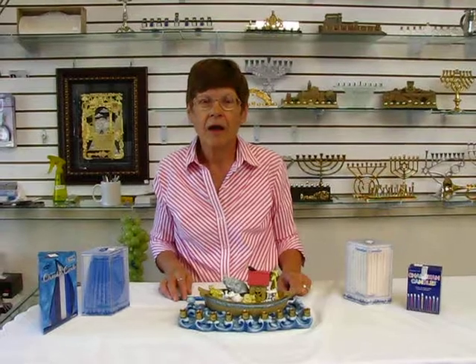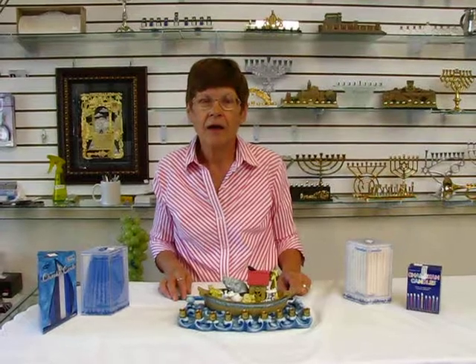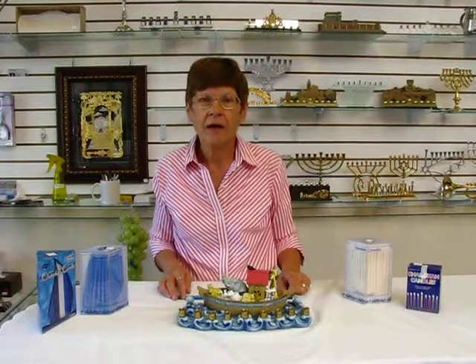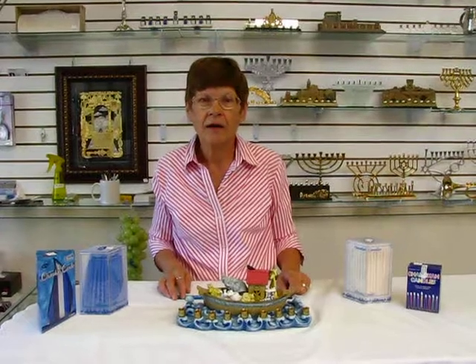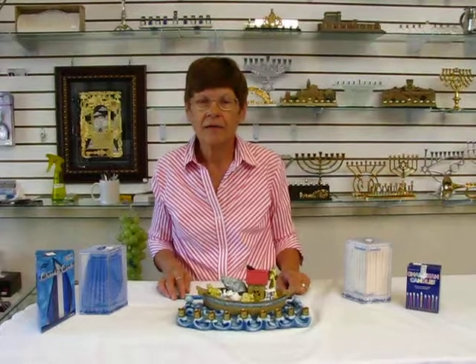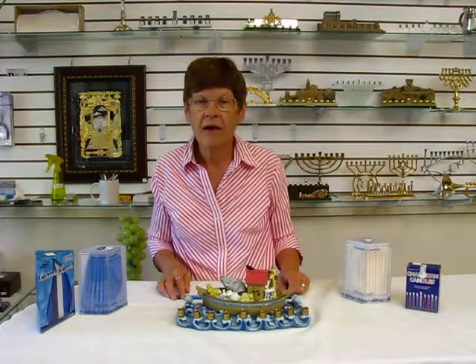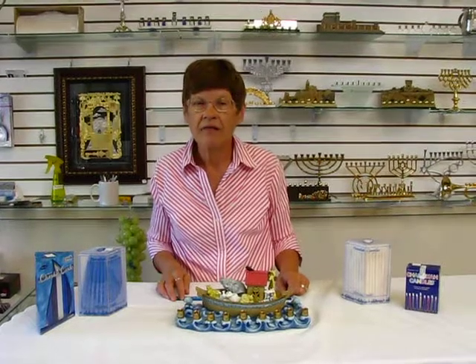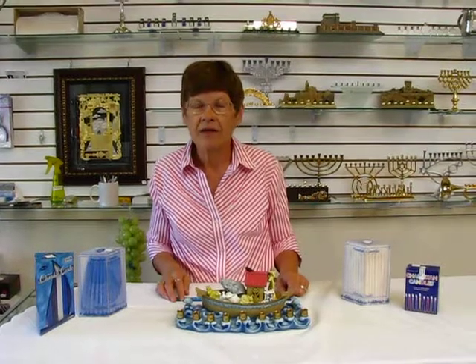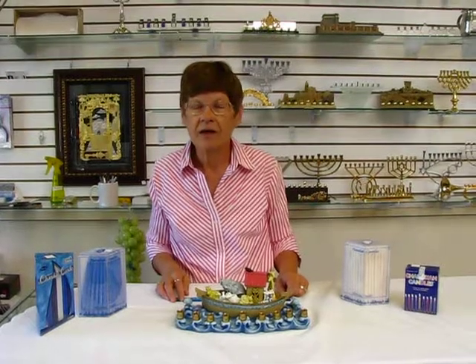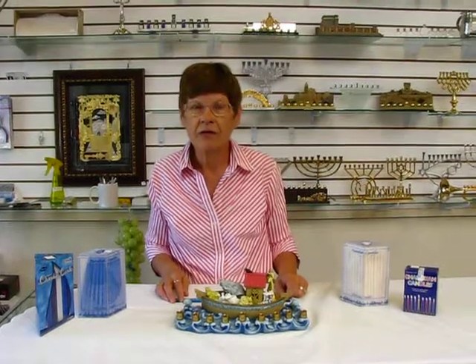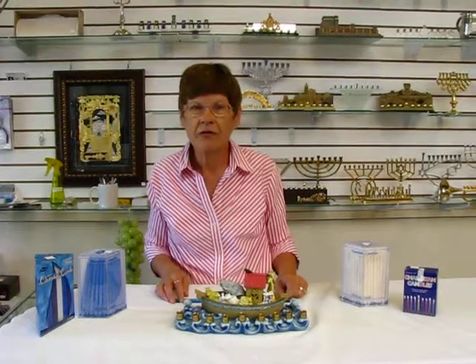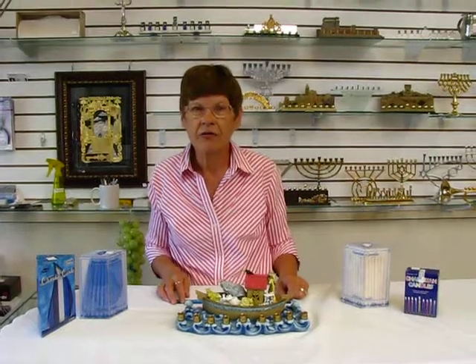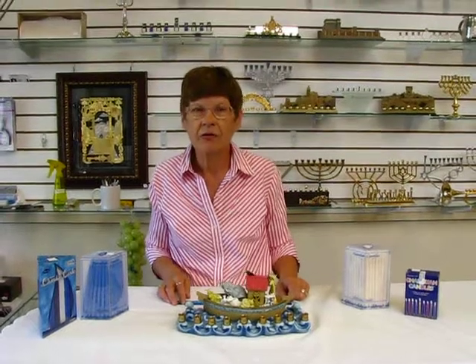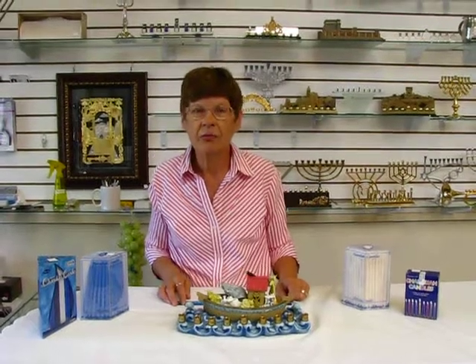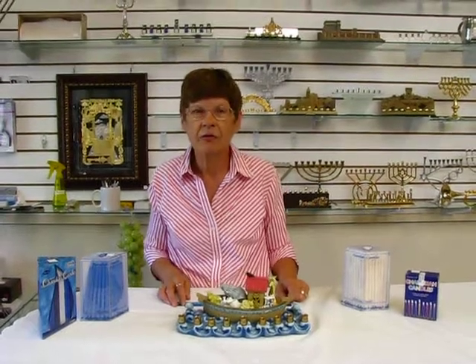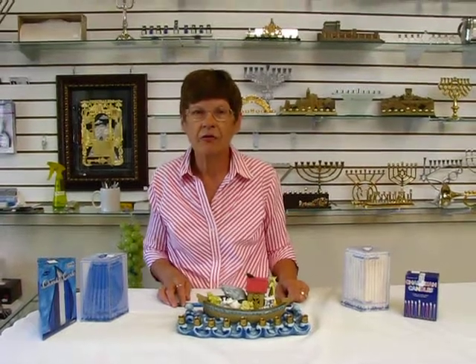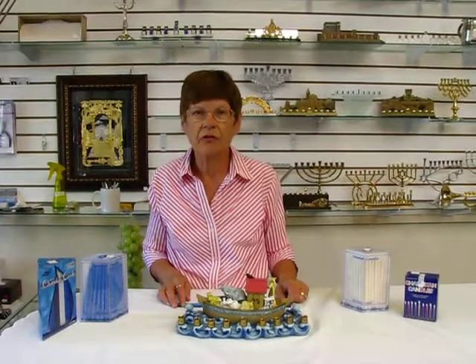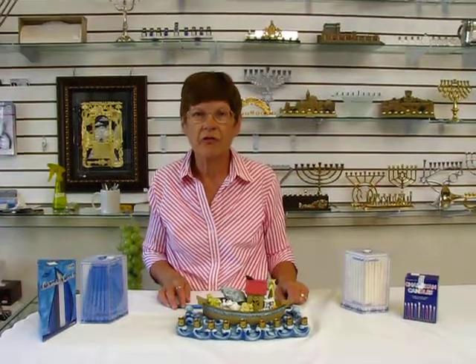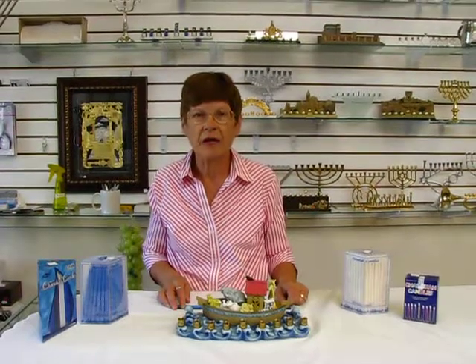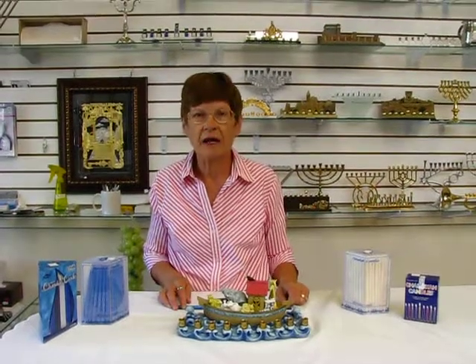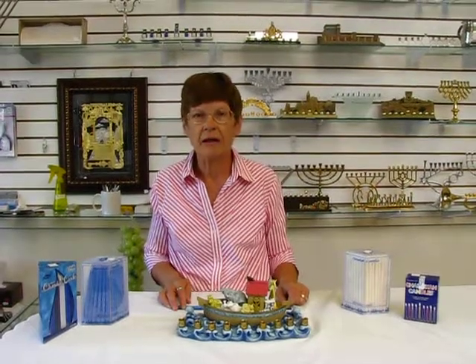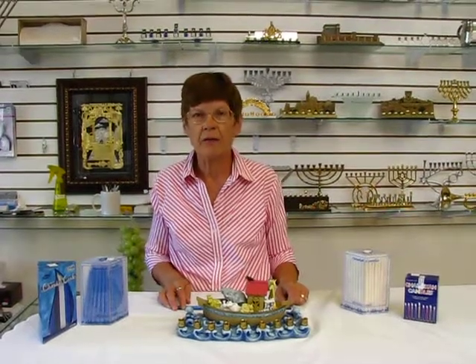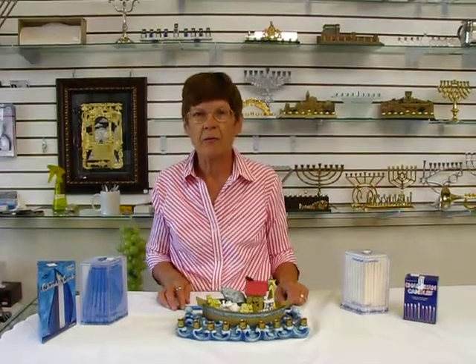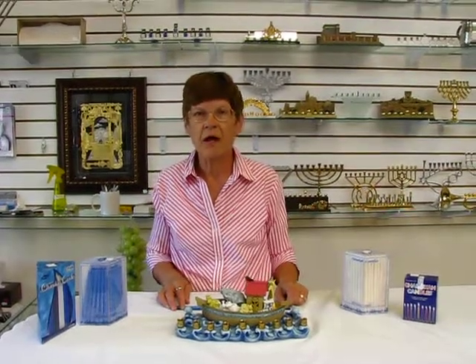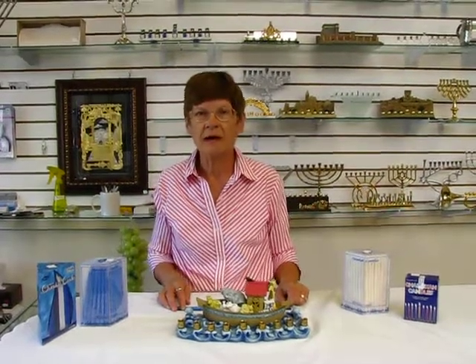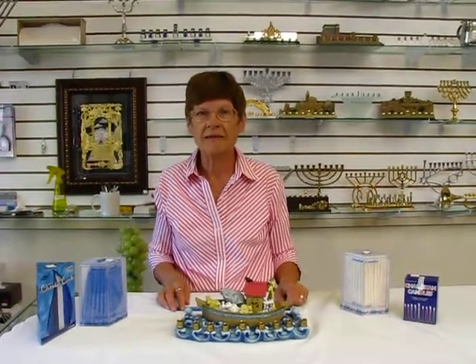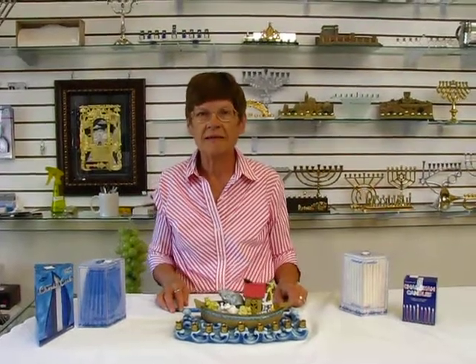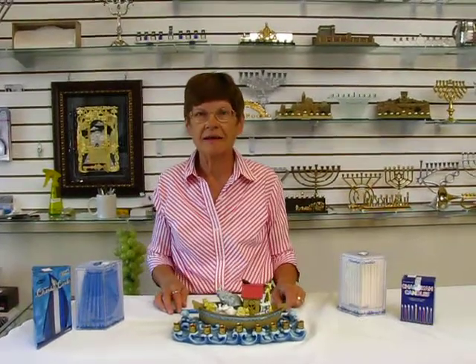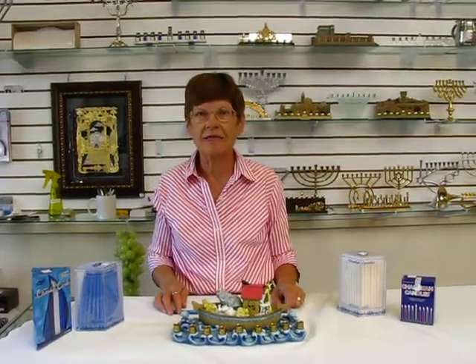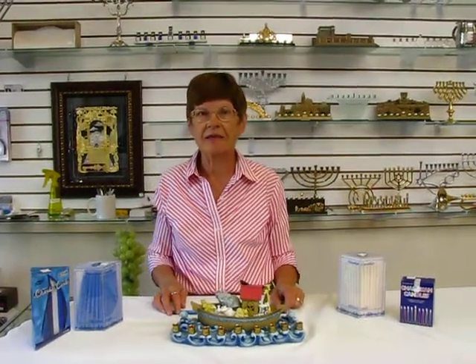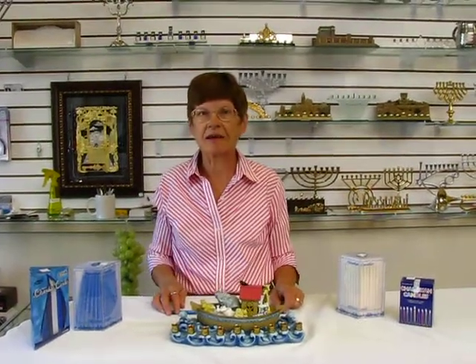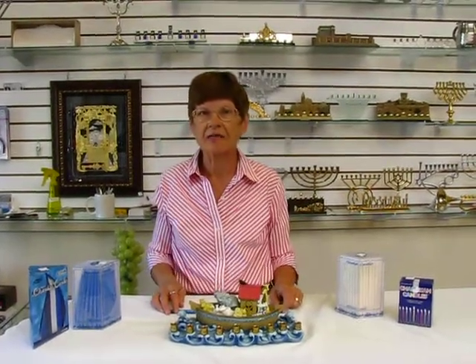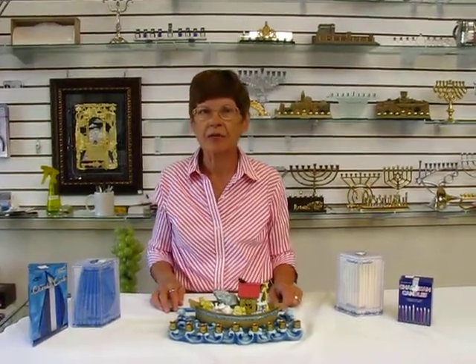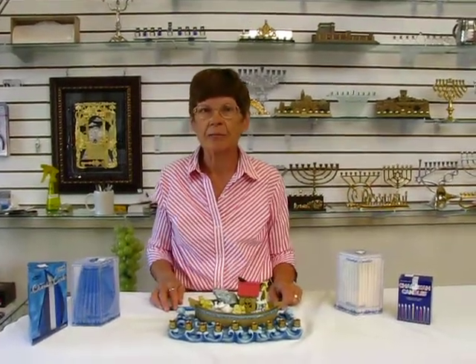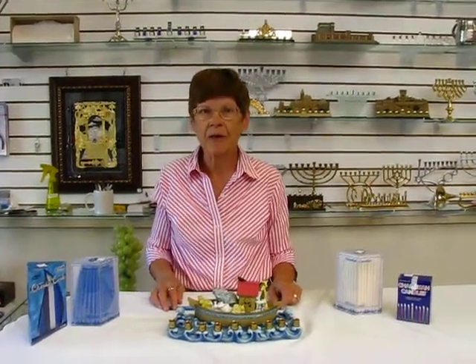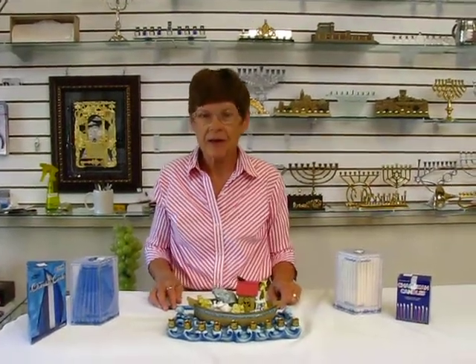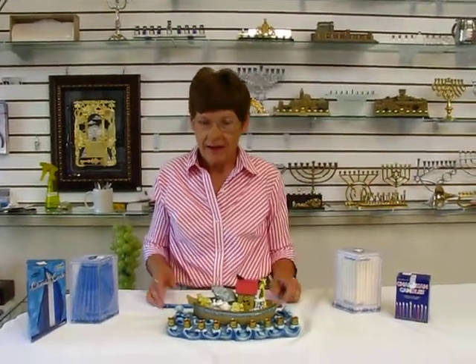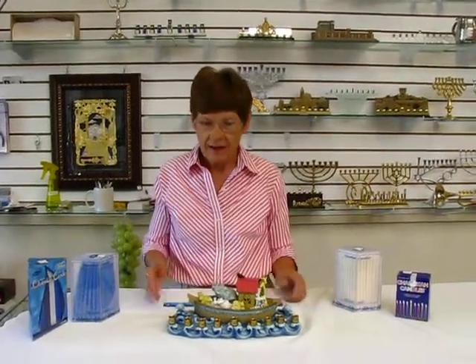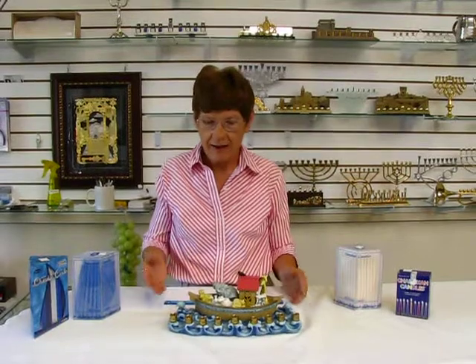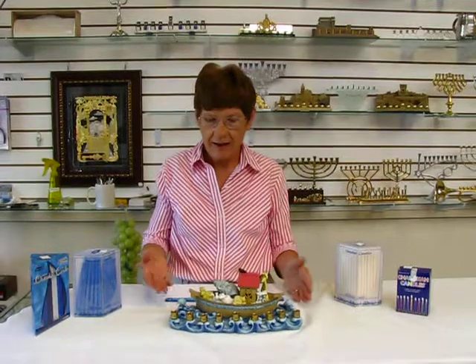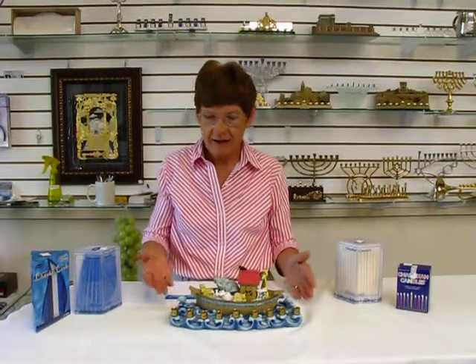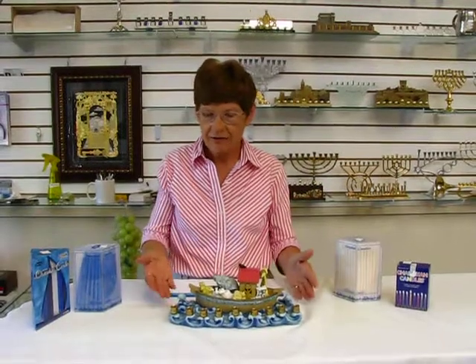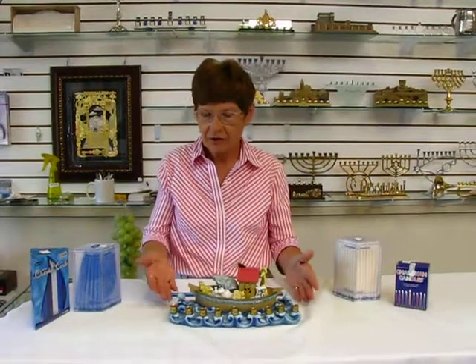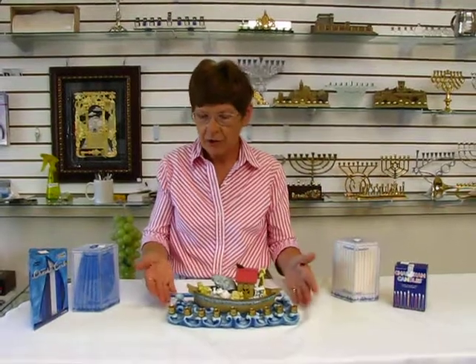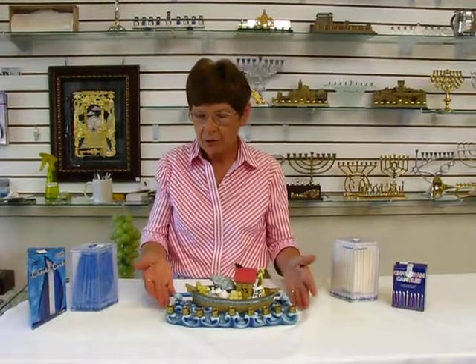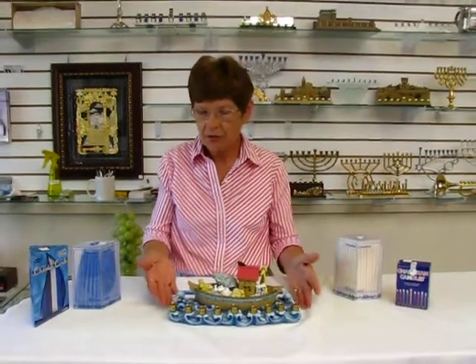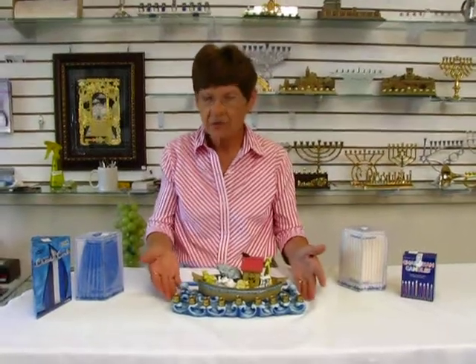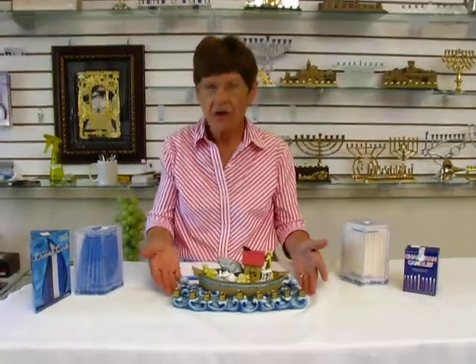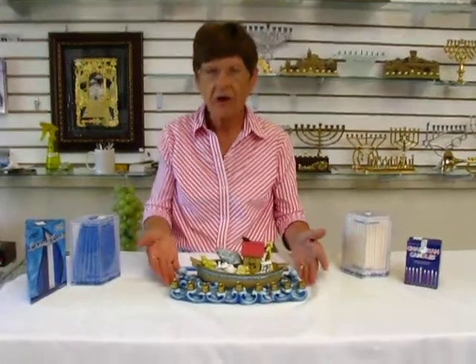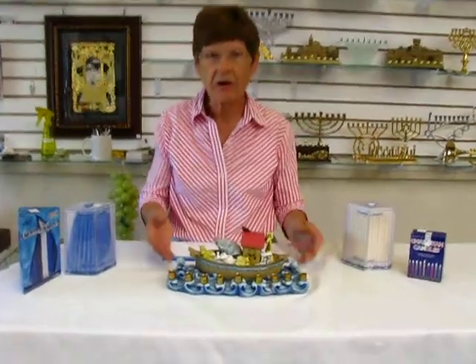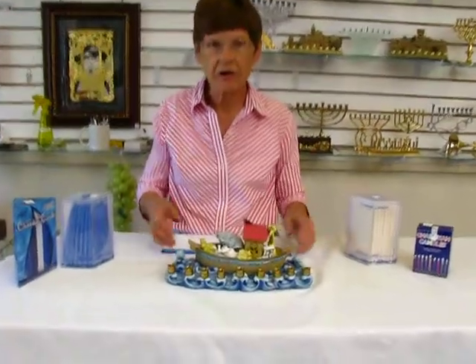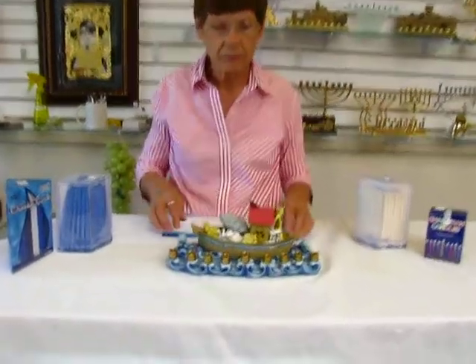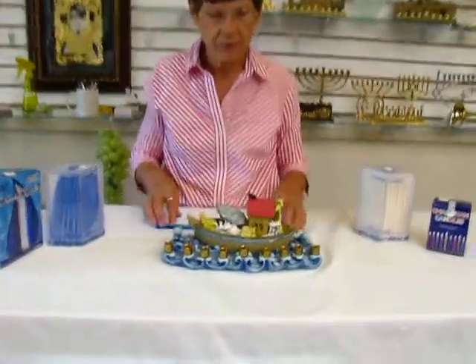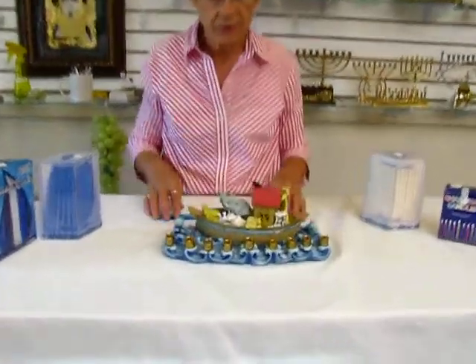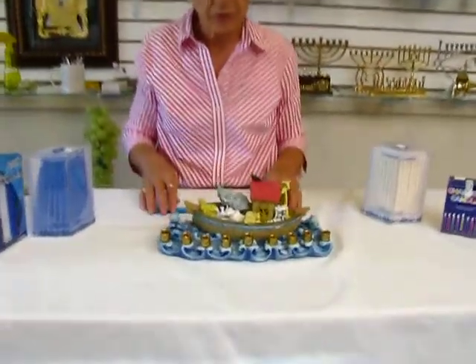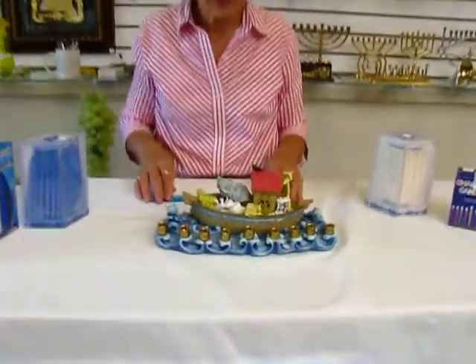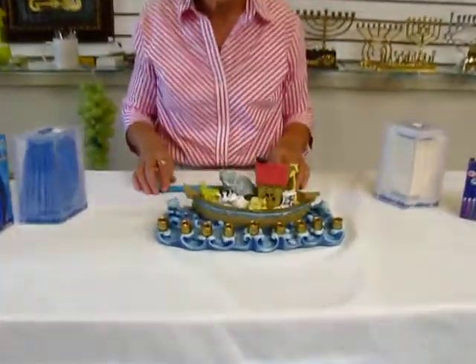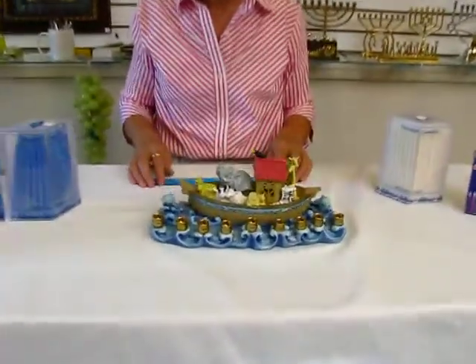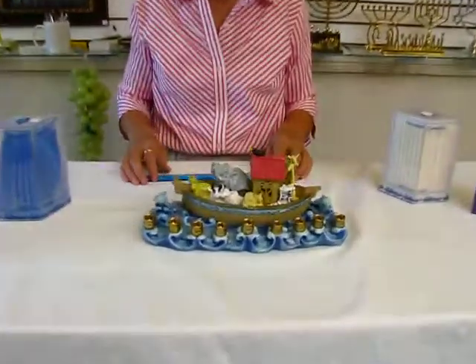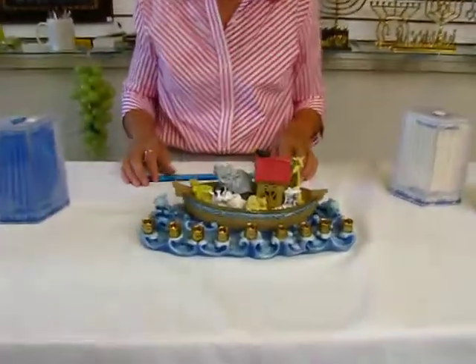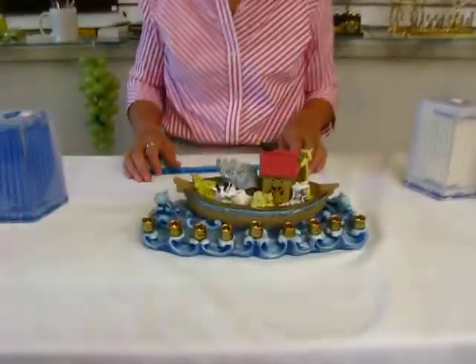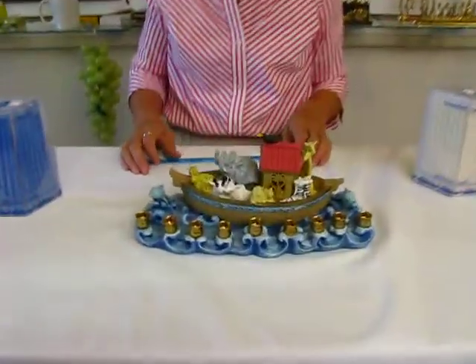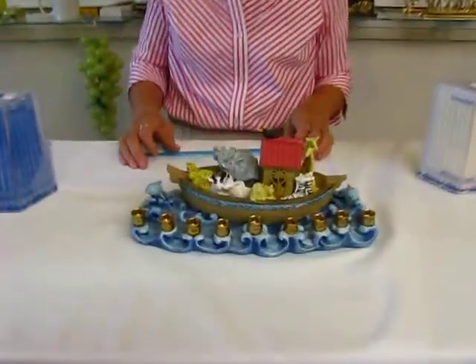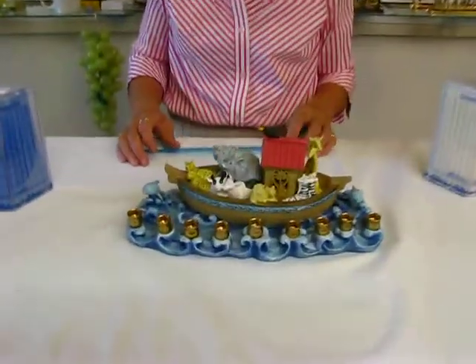Hi, it's Hav at Erin's Jewish Books and Judaica in the Mile High city of Denver, and I have a Noah's Ark menorah to show you today.